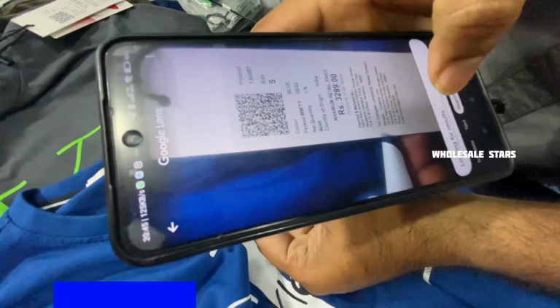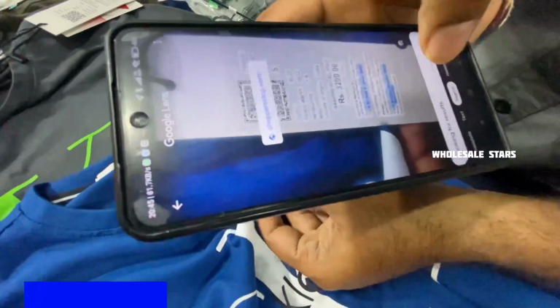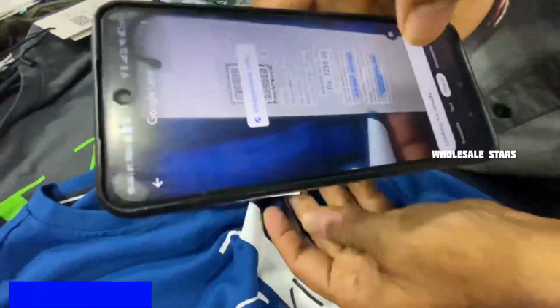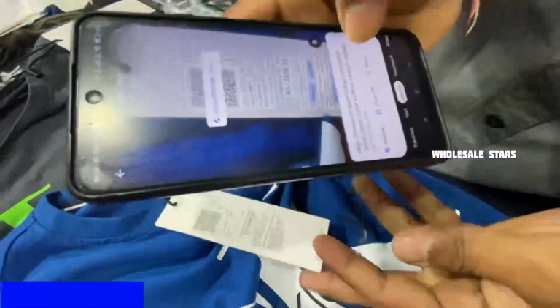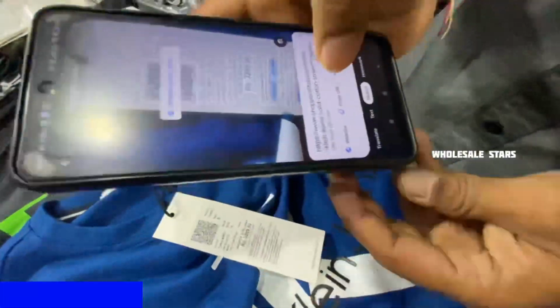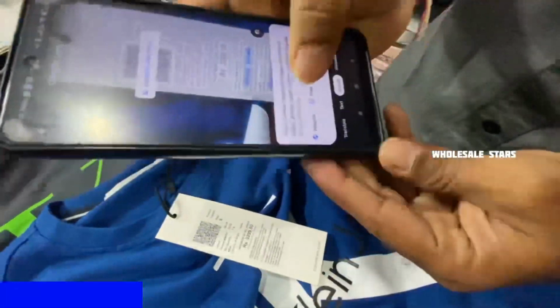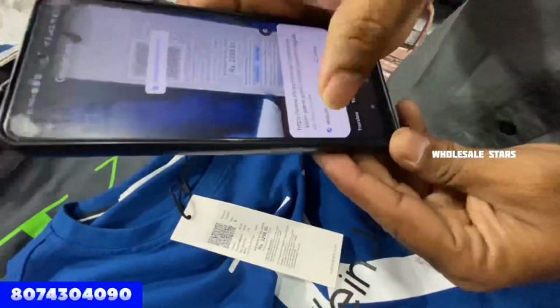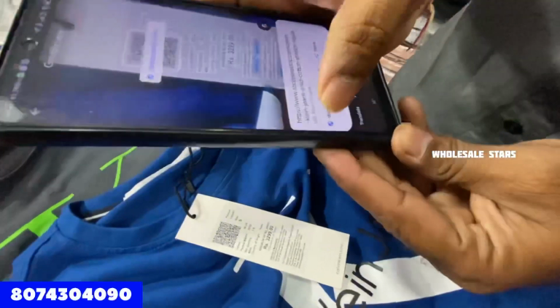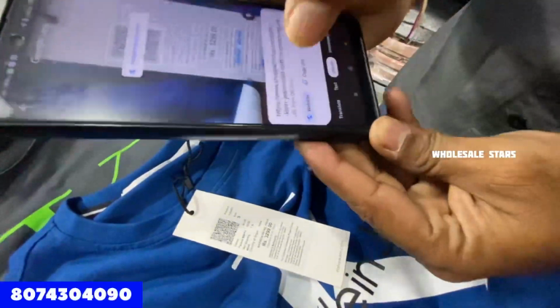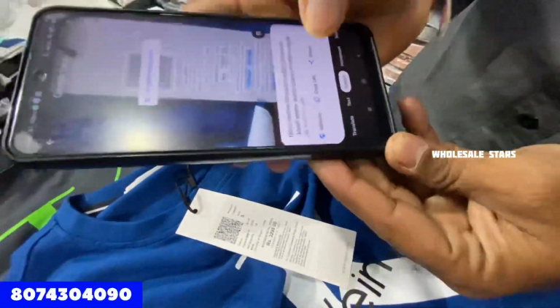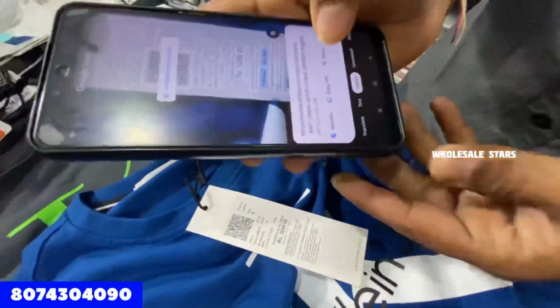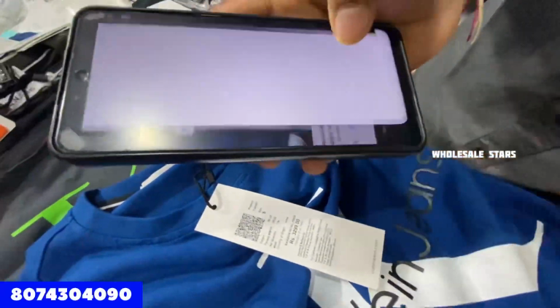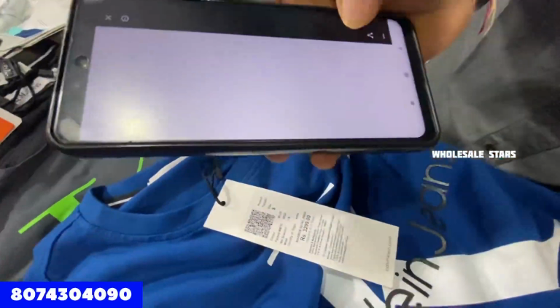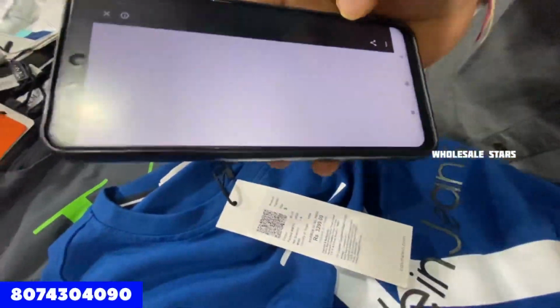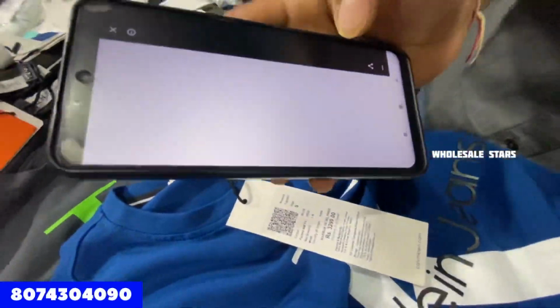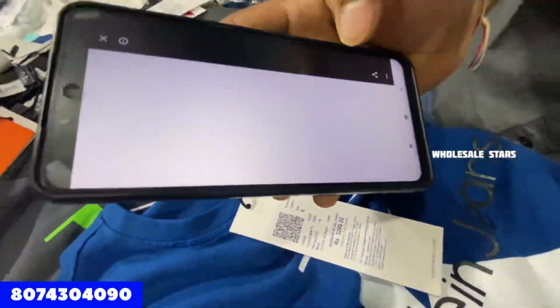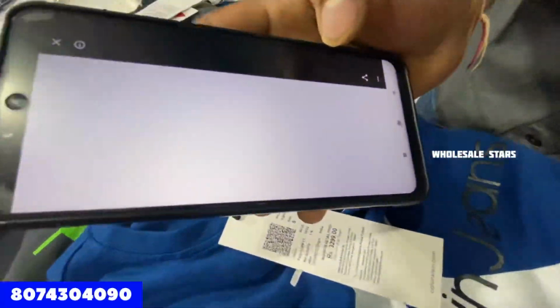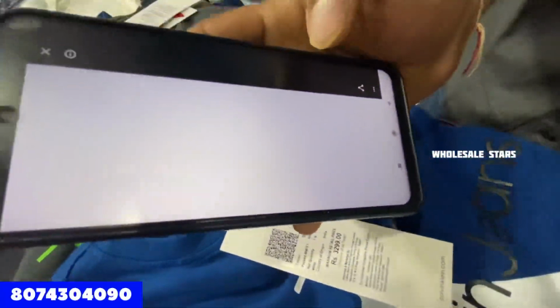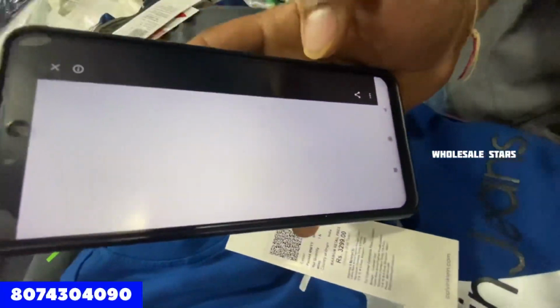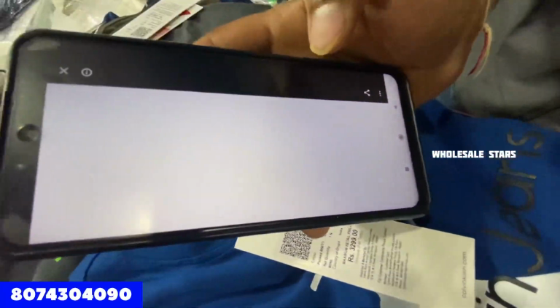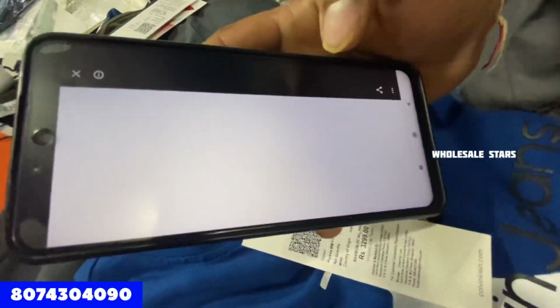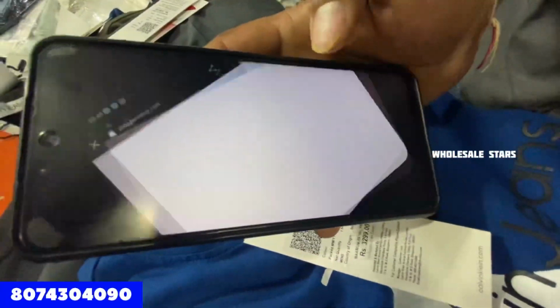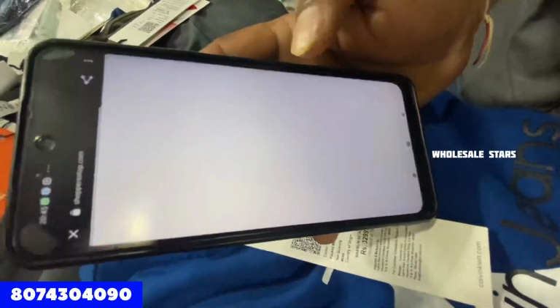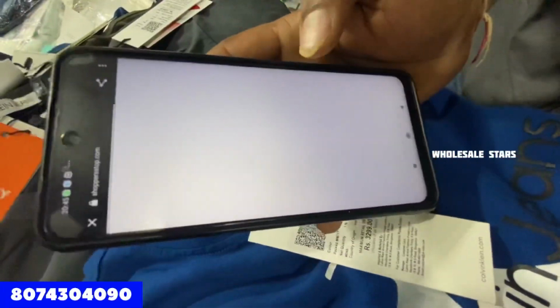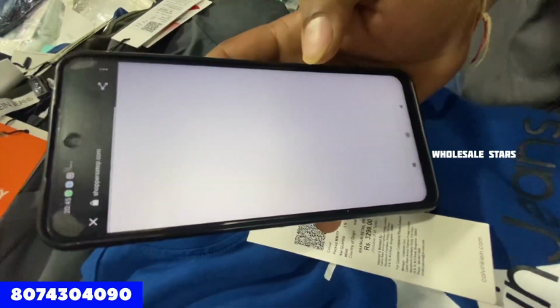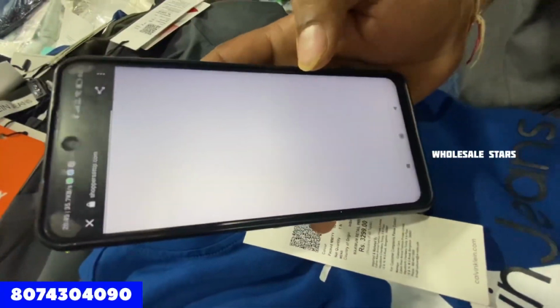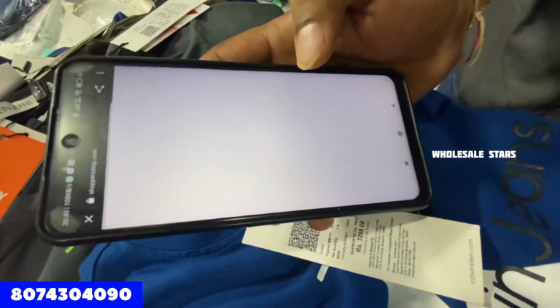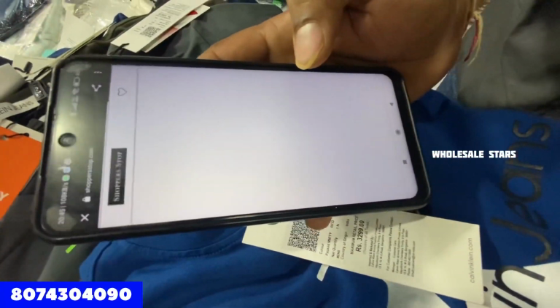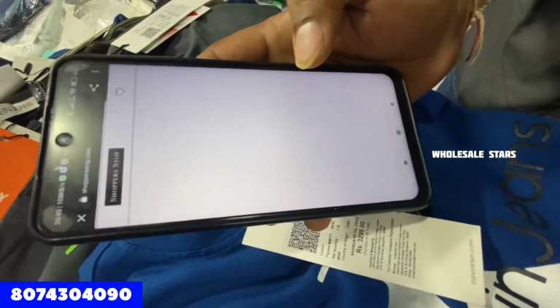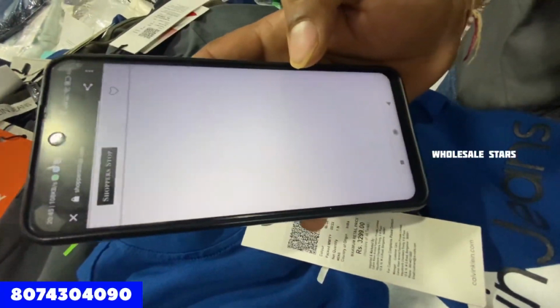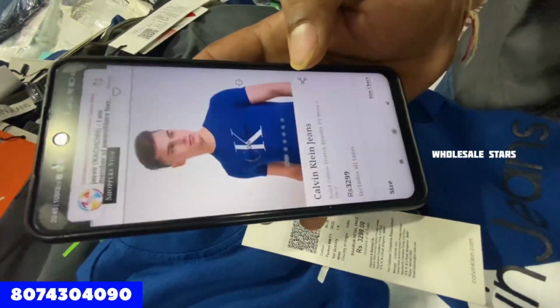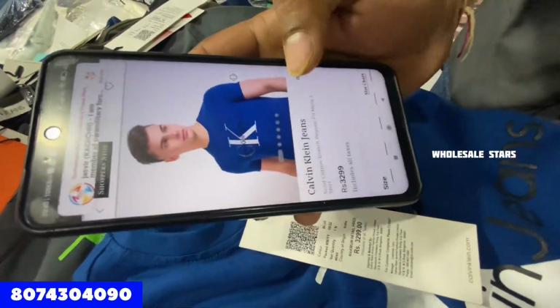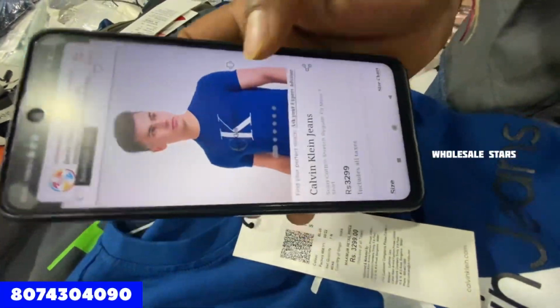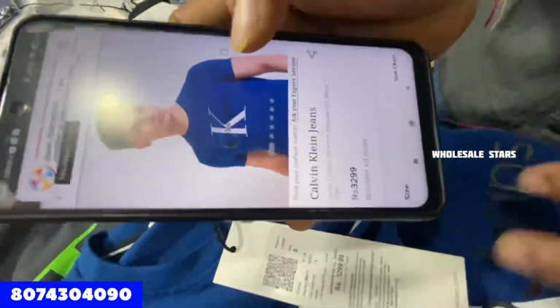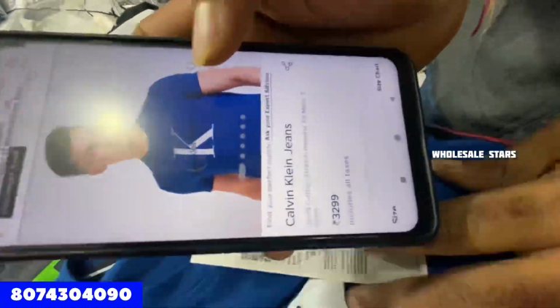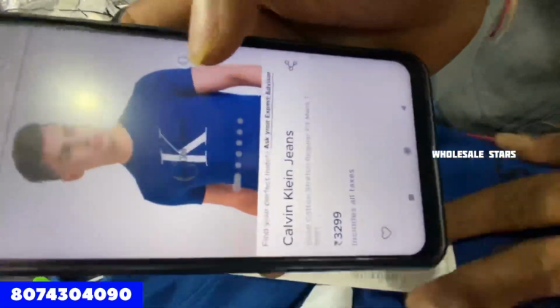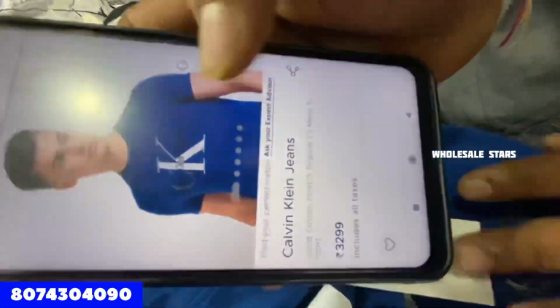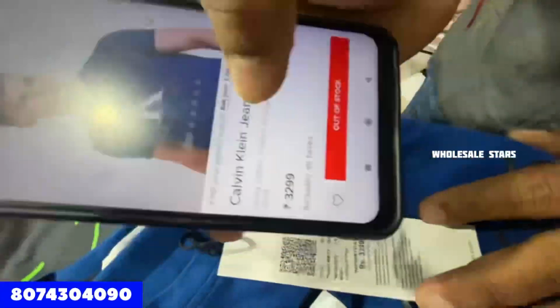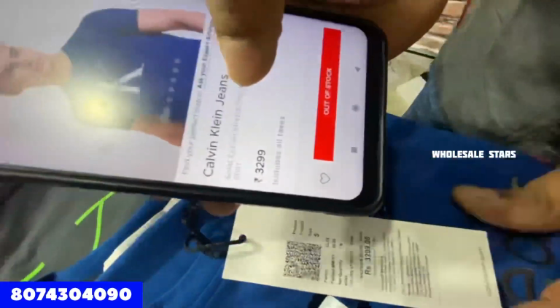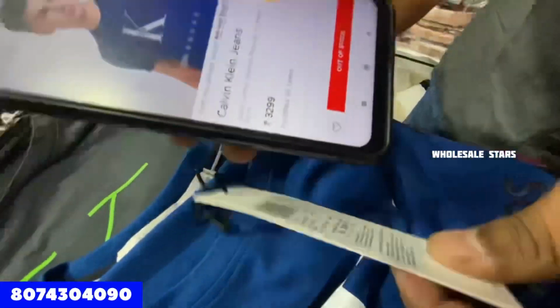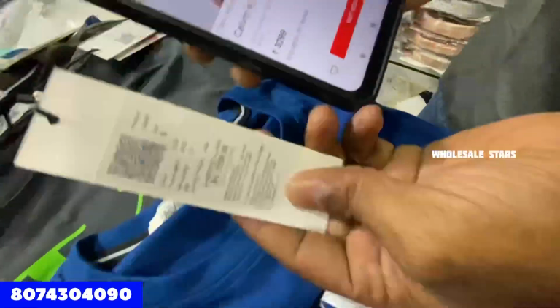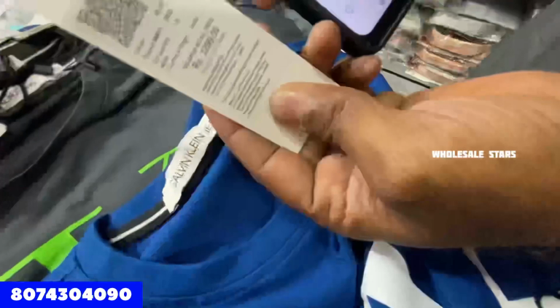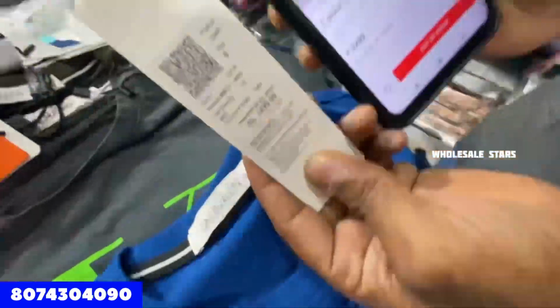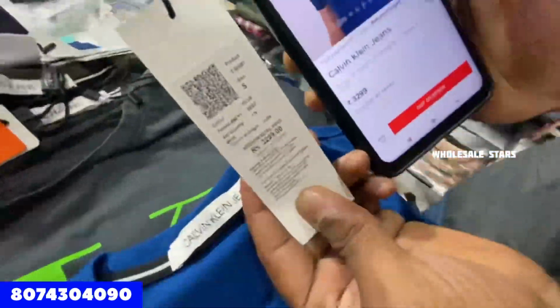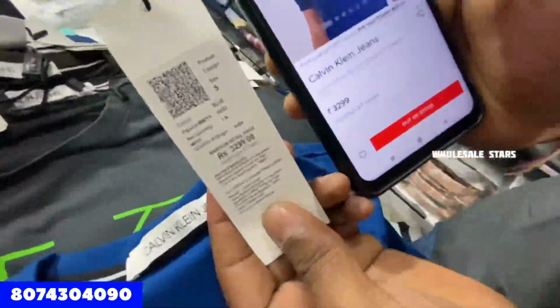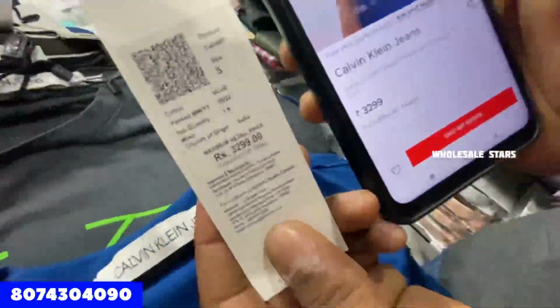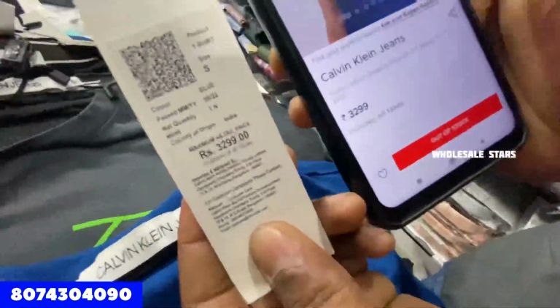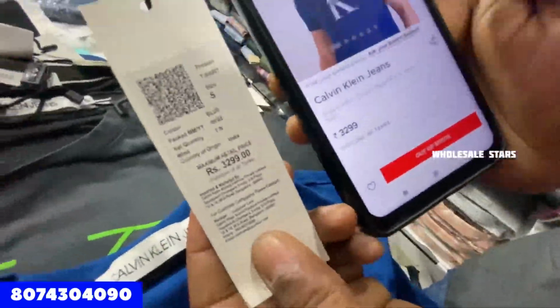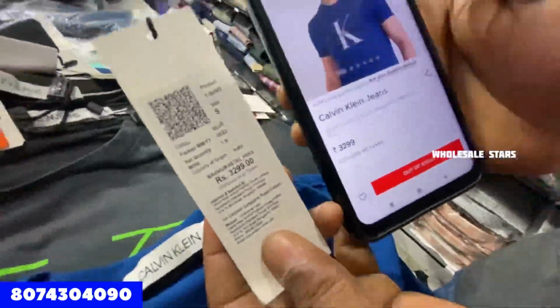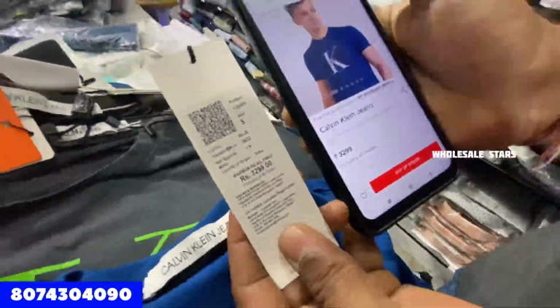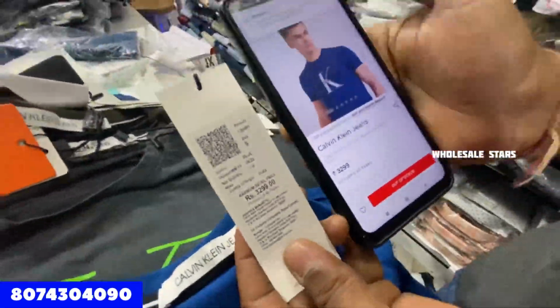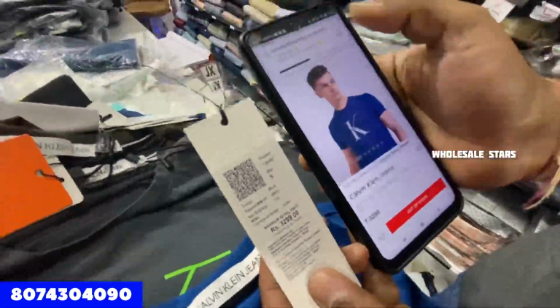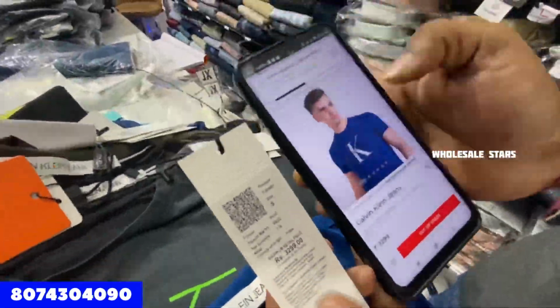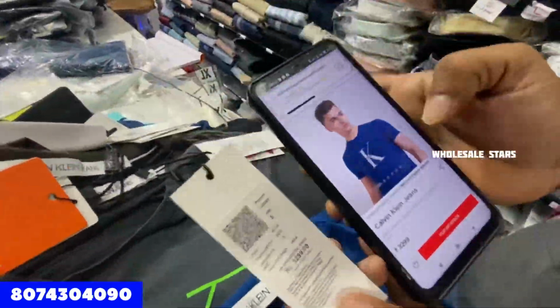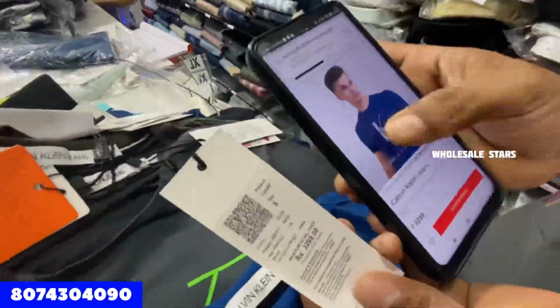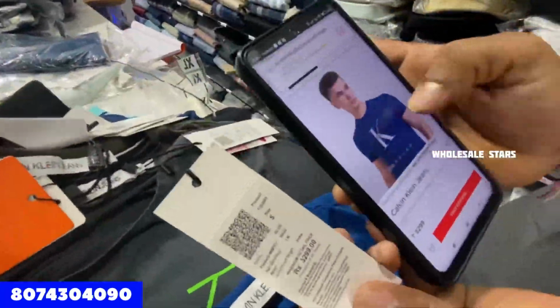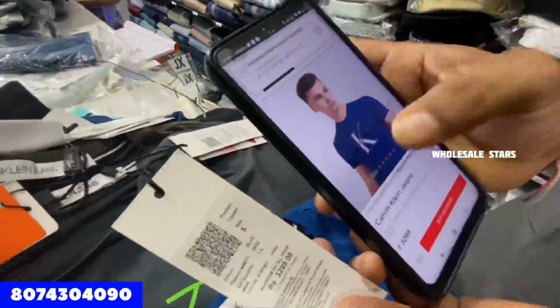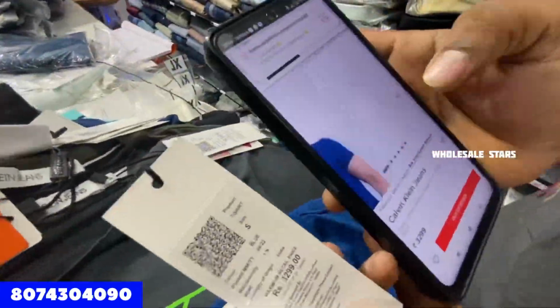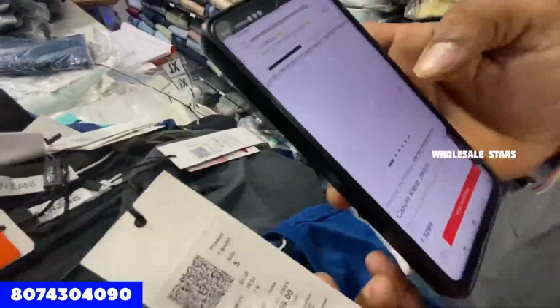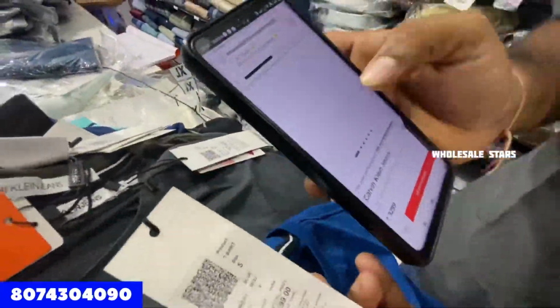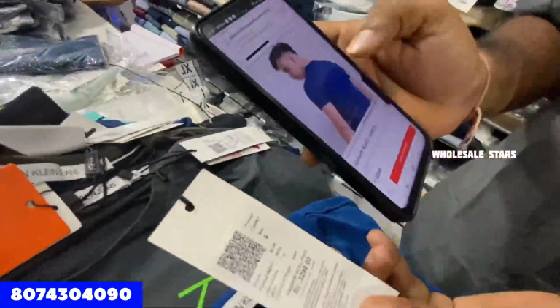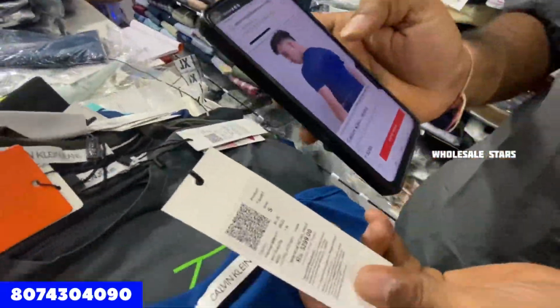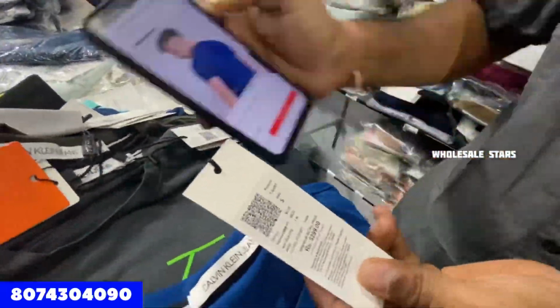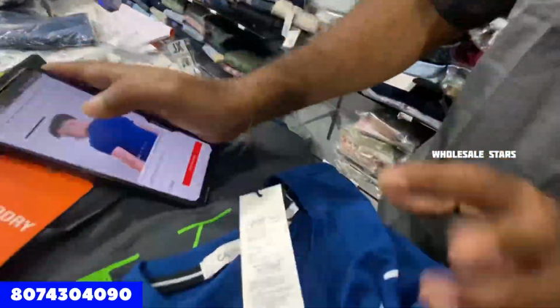This is a 100% original CK T-shirt. This is a scannable article. The price is Rs. 3,299, and we are providing it for only Rs. 650.